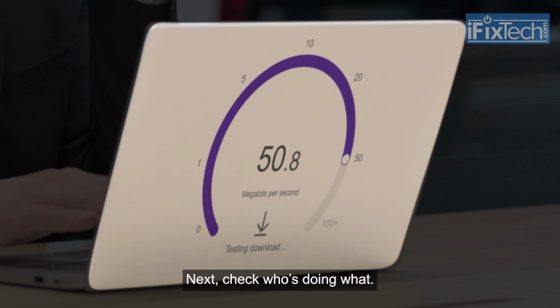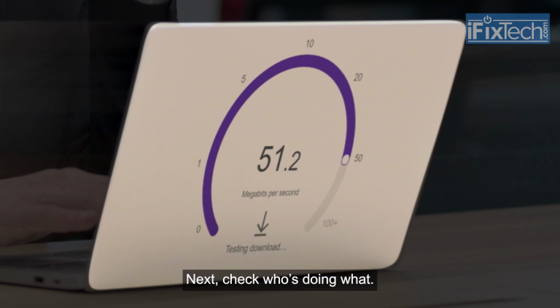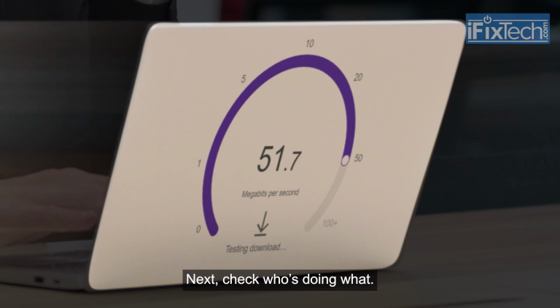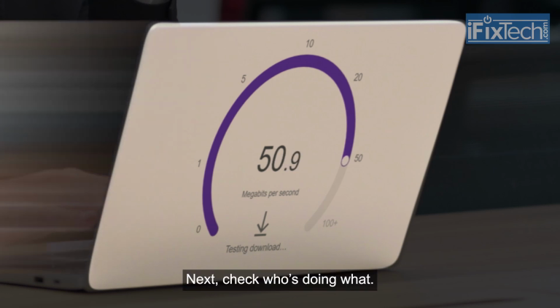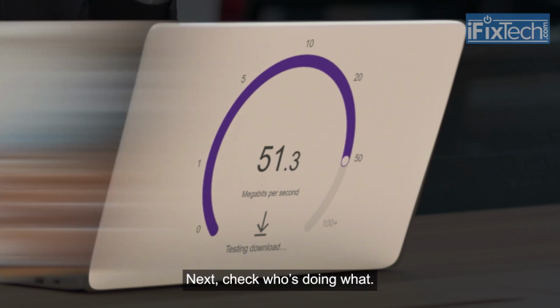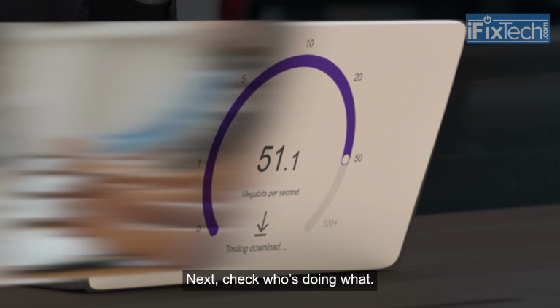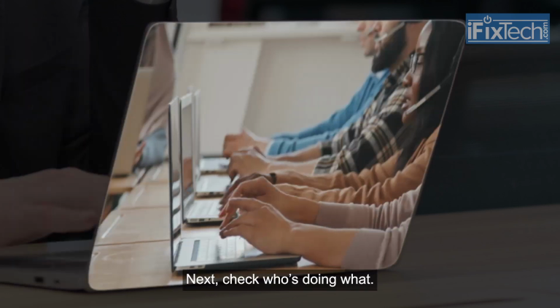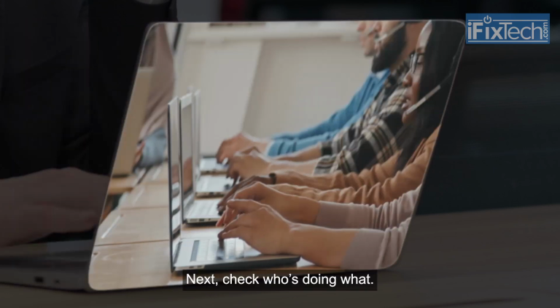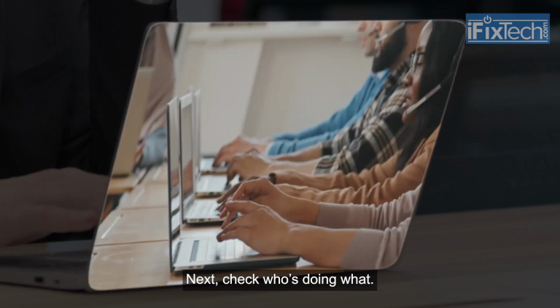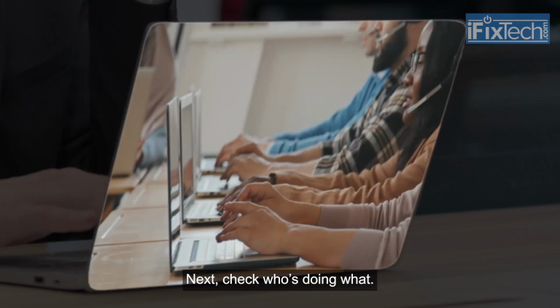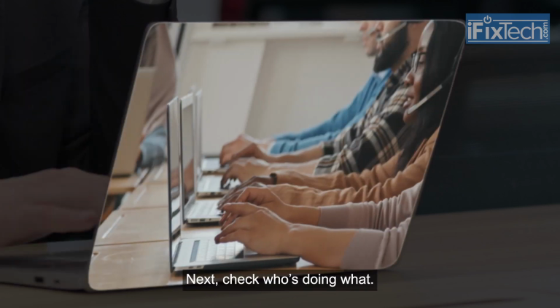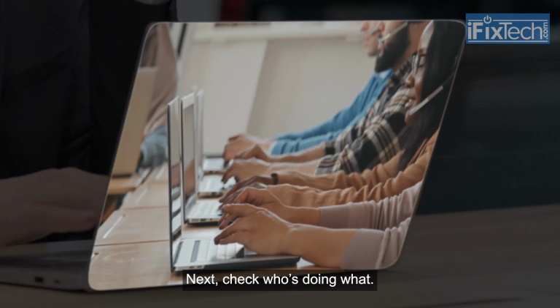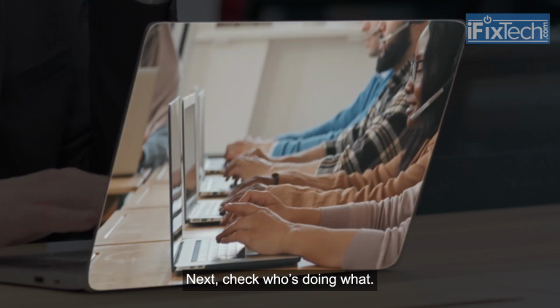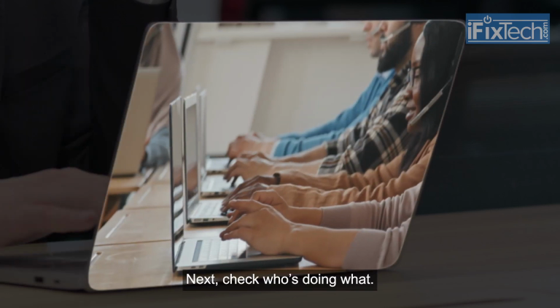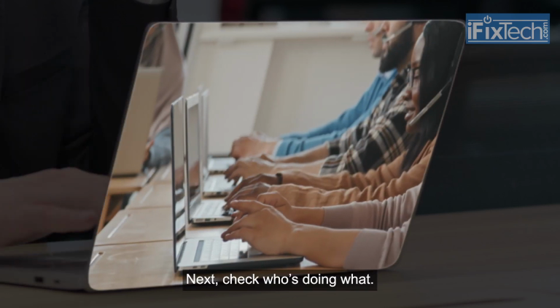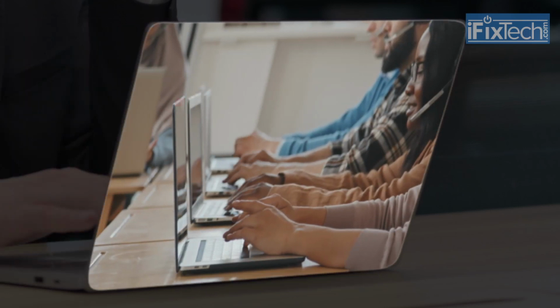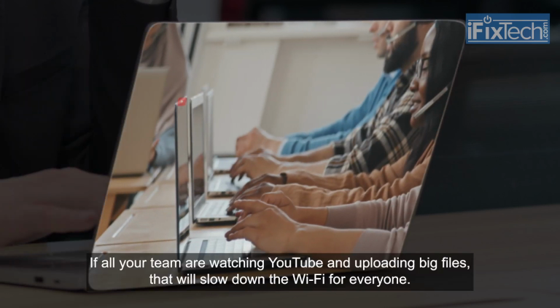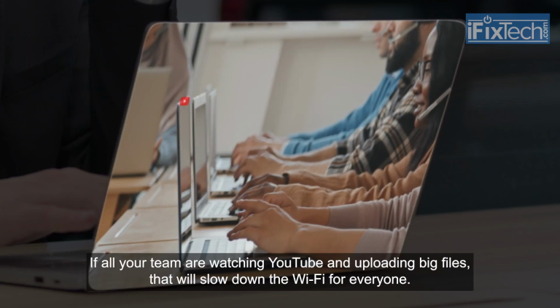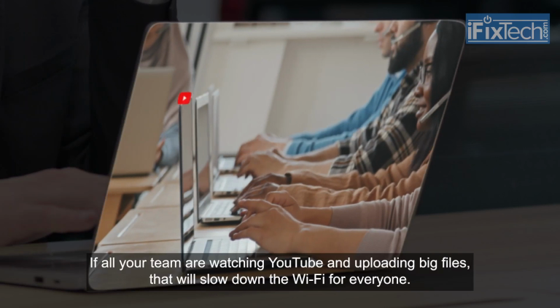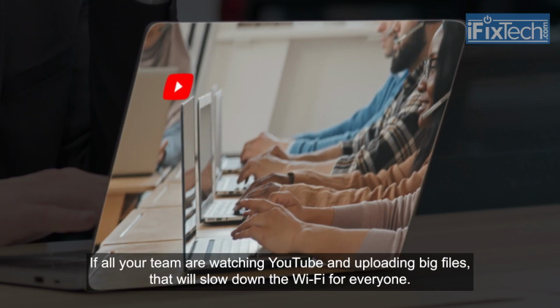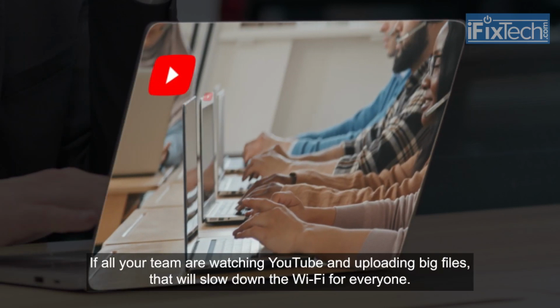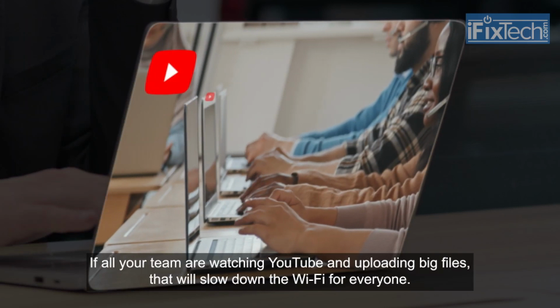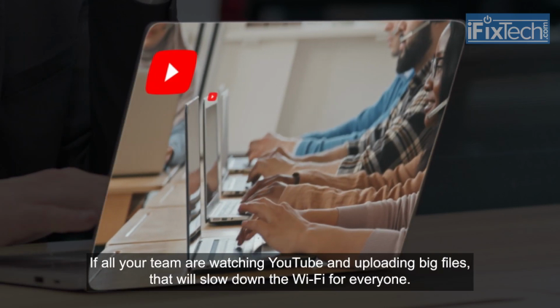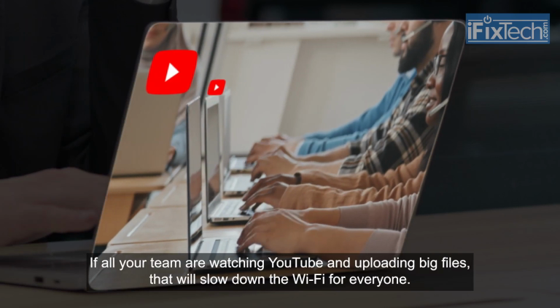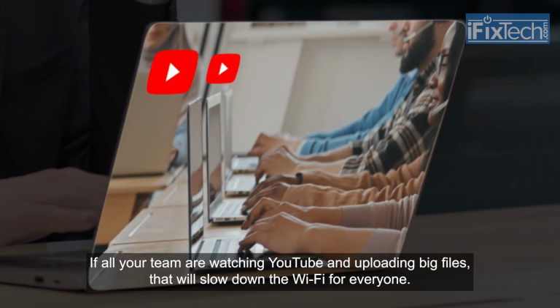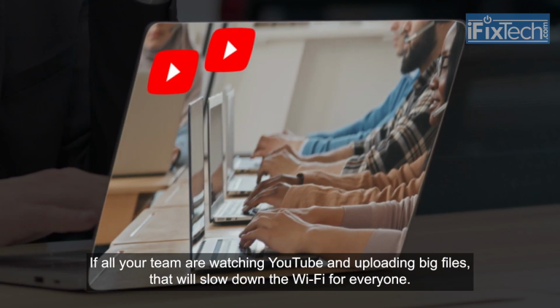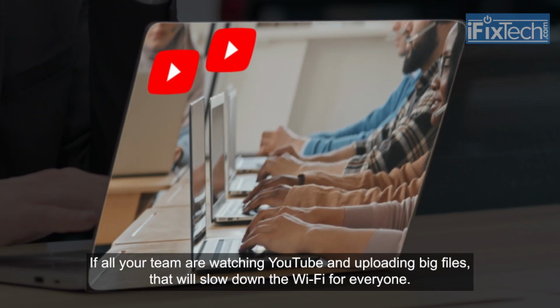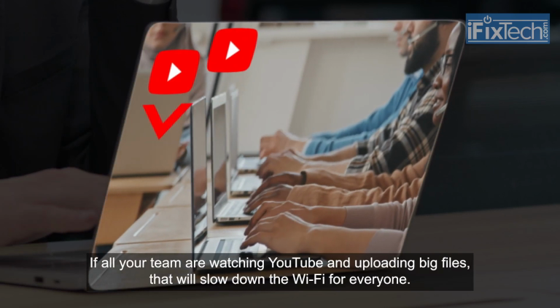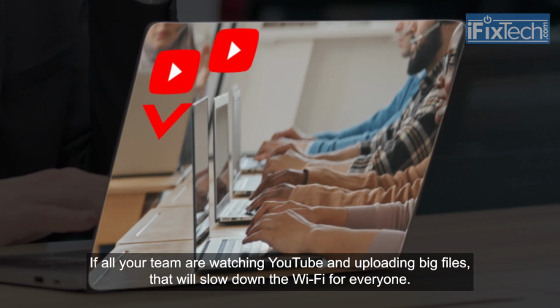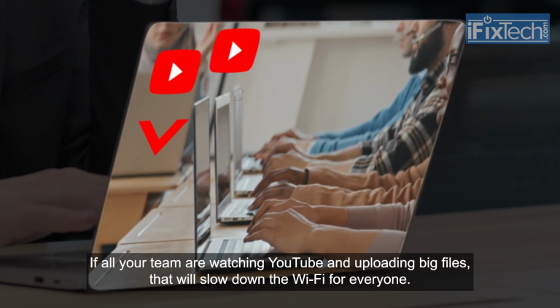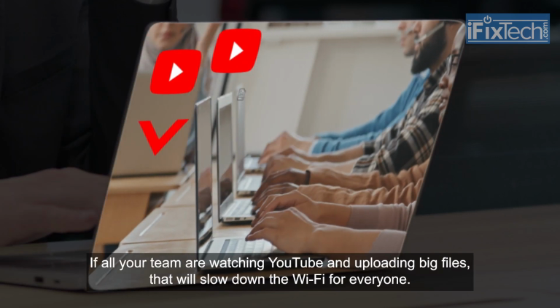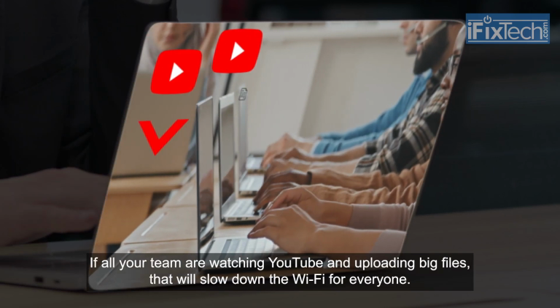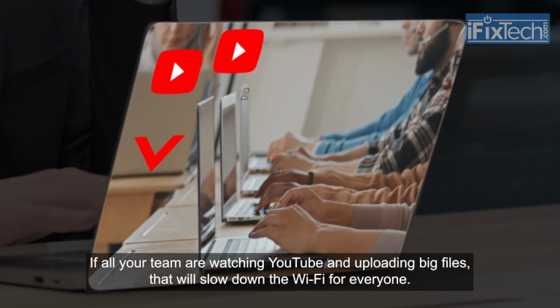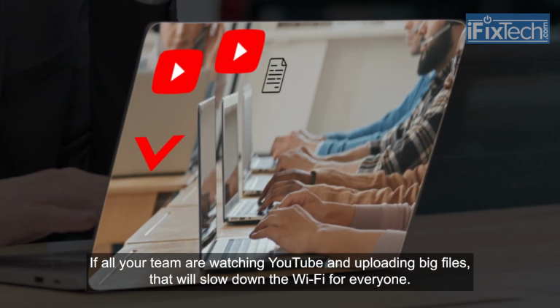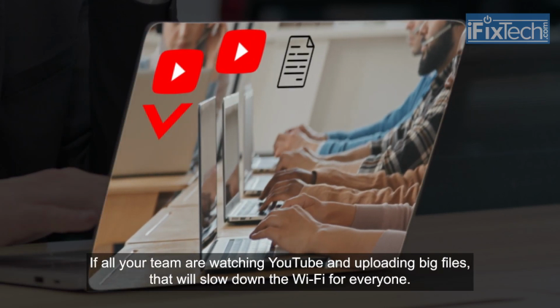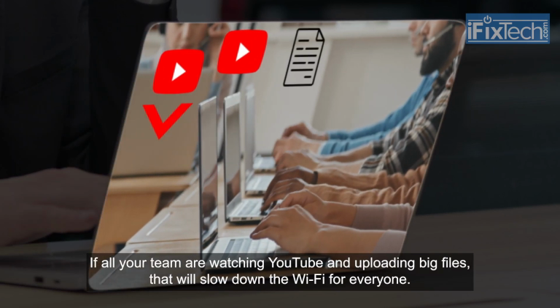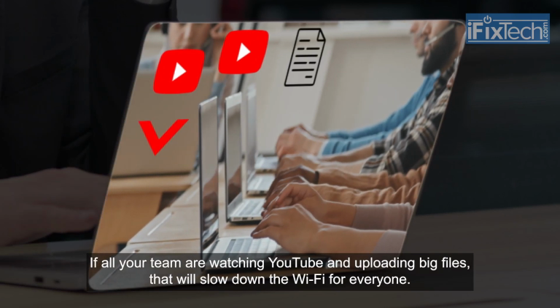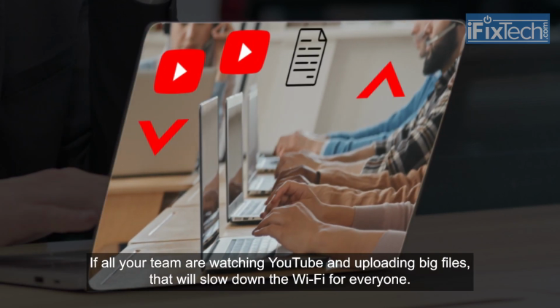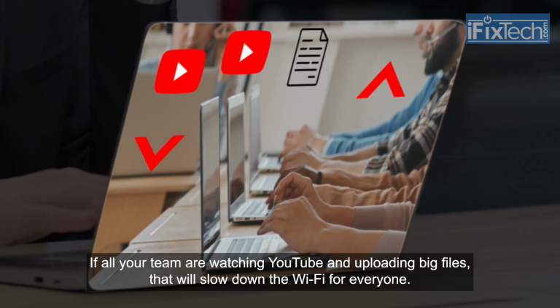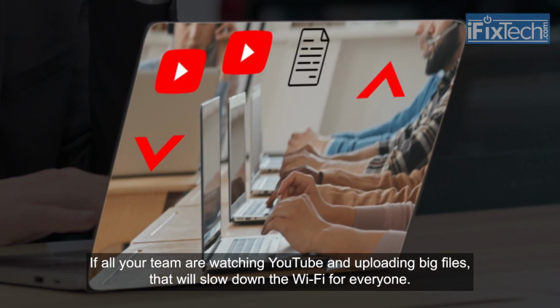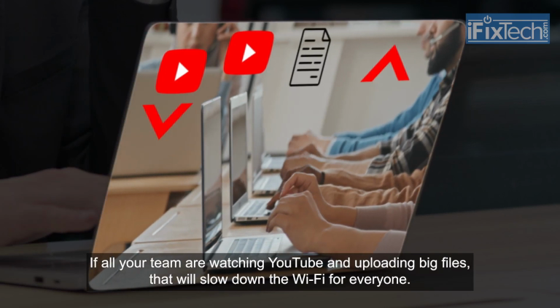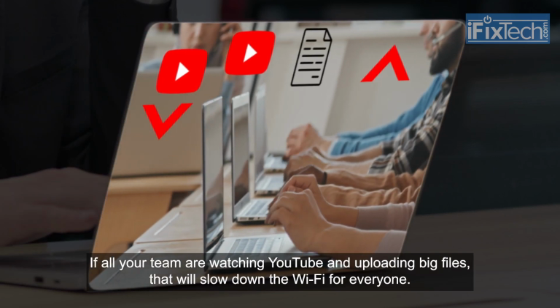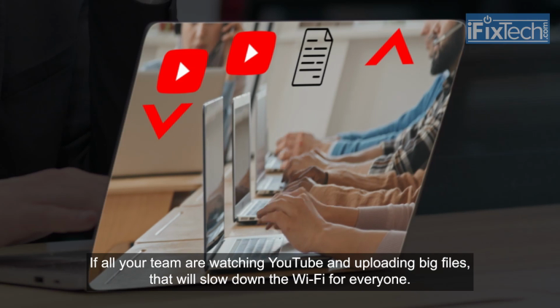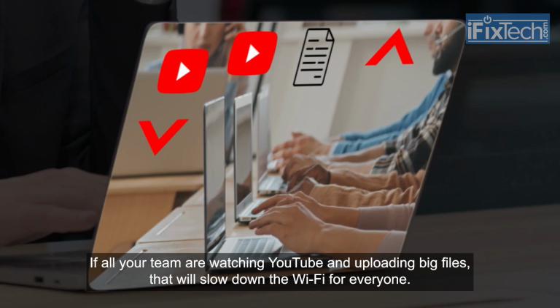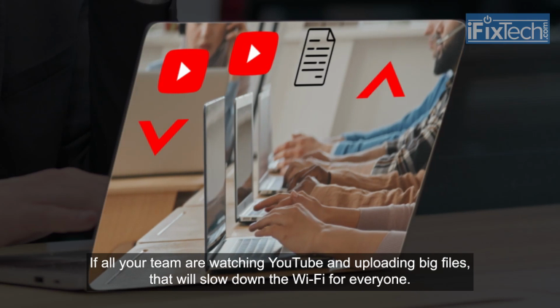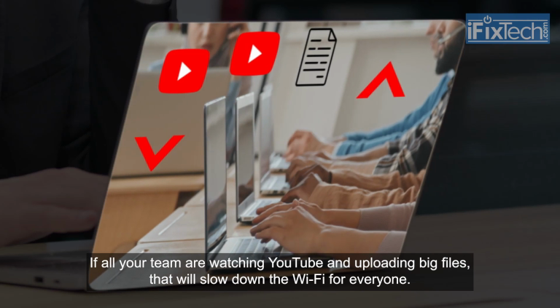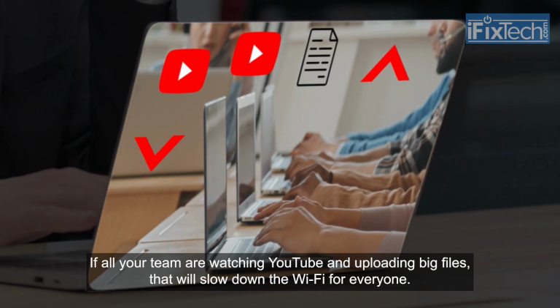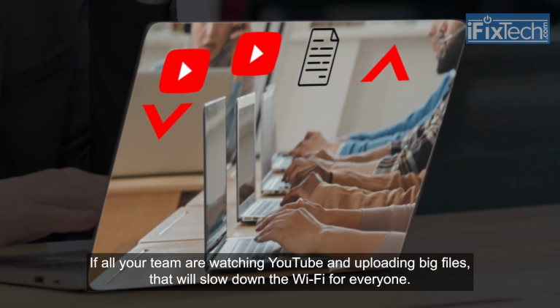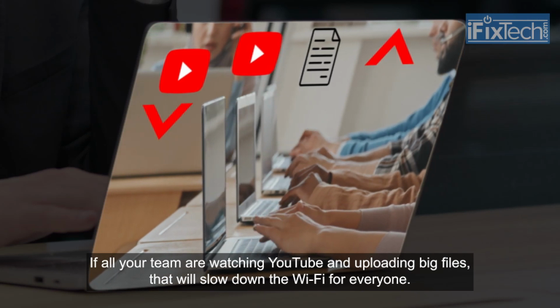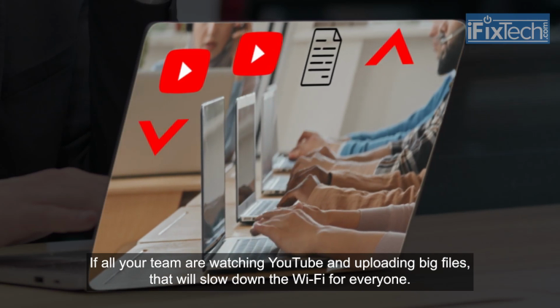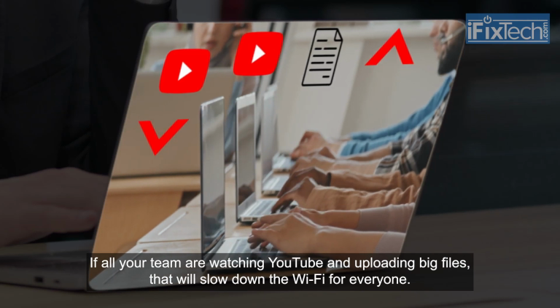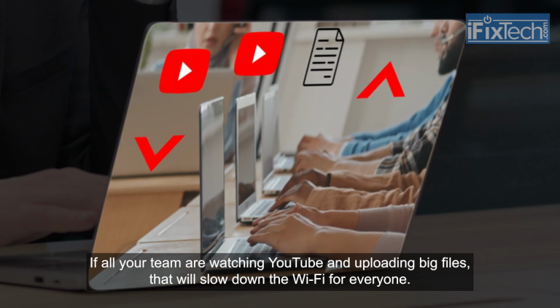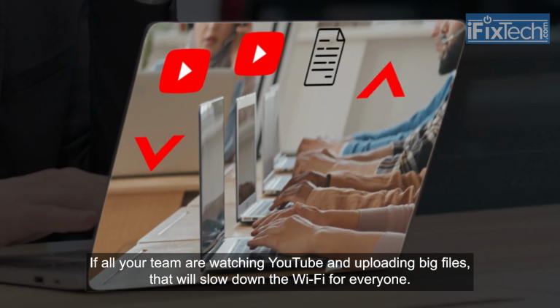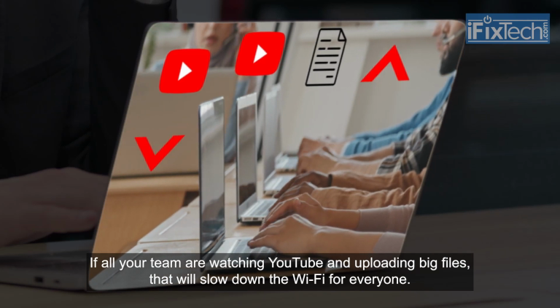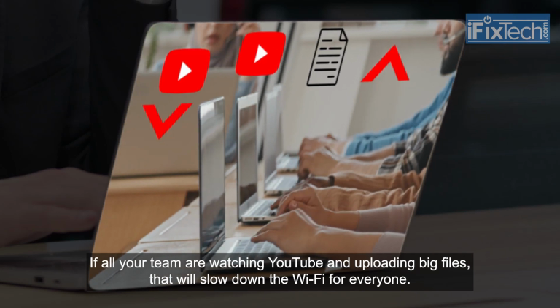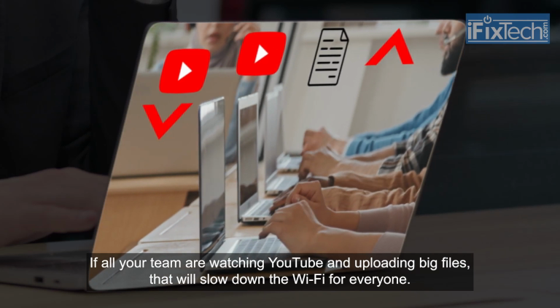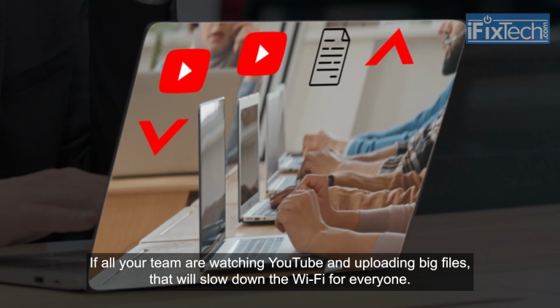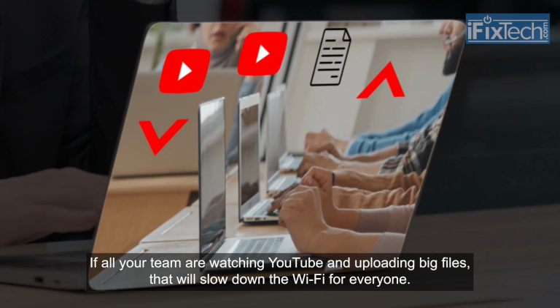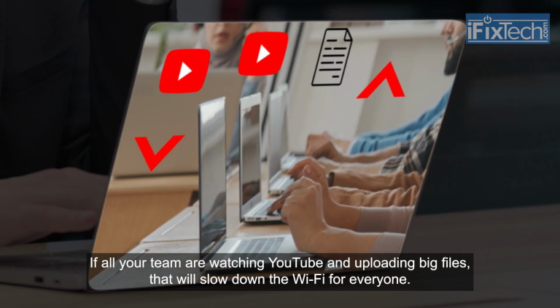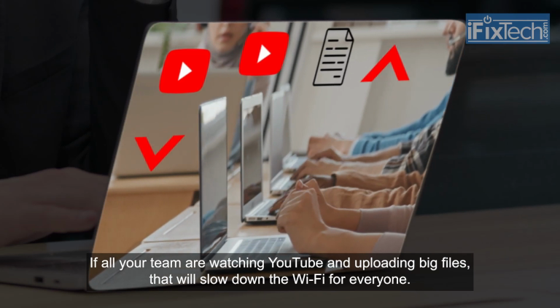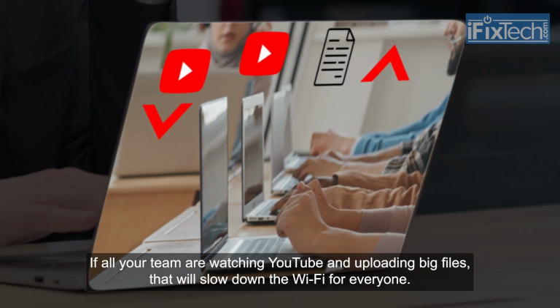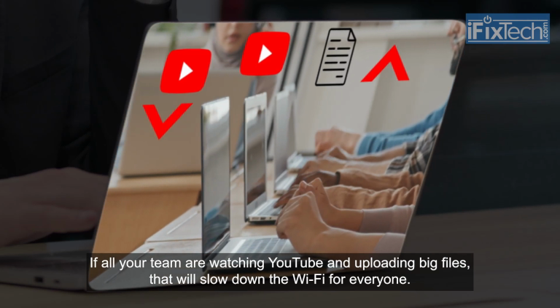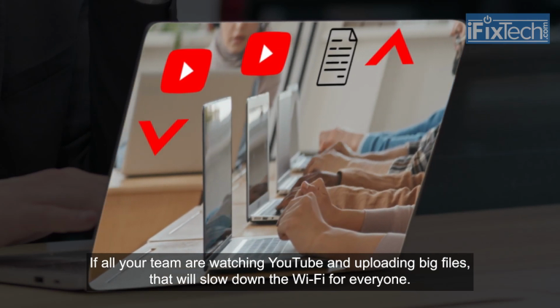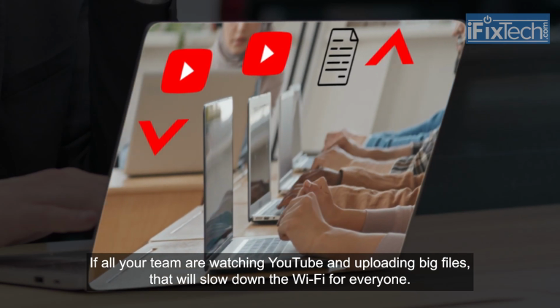Next, check who's doing what. If all your team are watching YouTube and uploading big files, that will slow down the Wi-Fi for everyone.